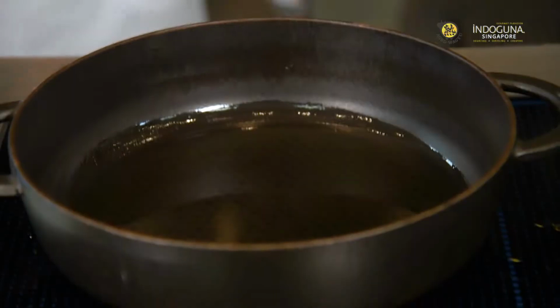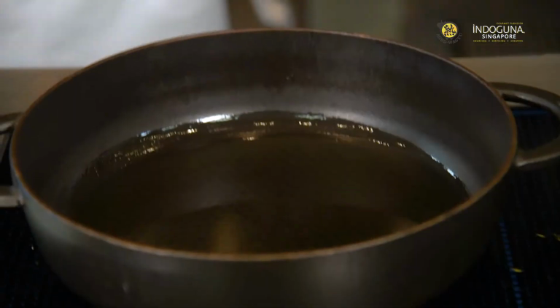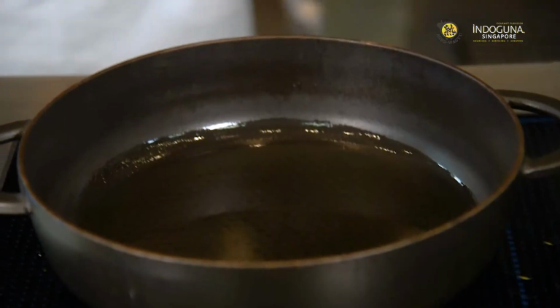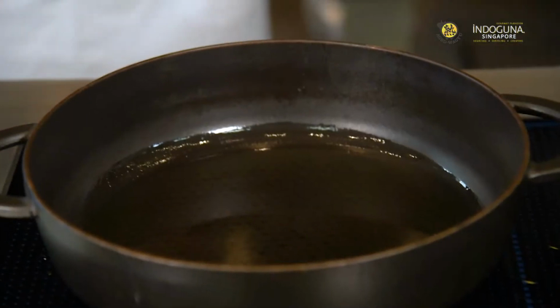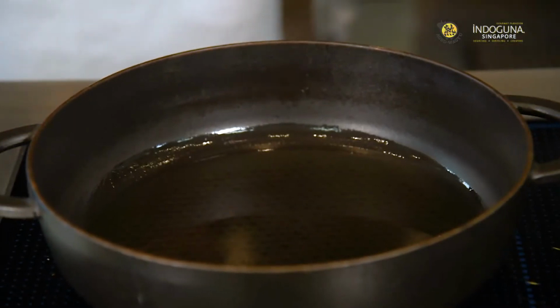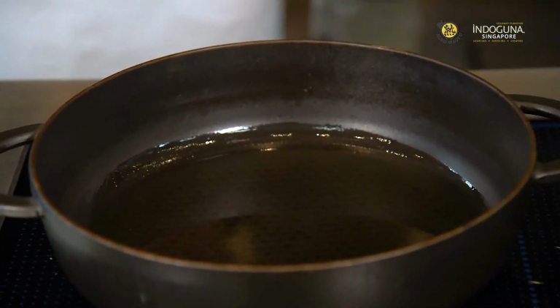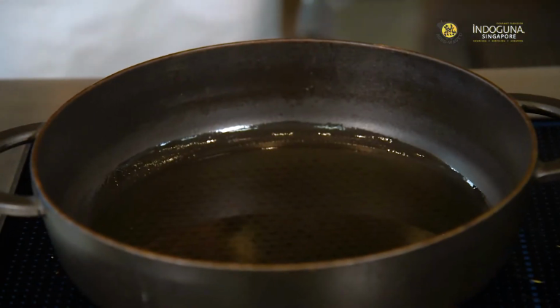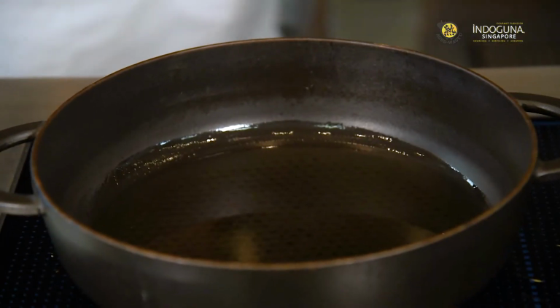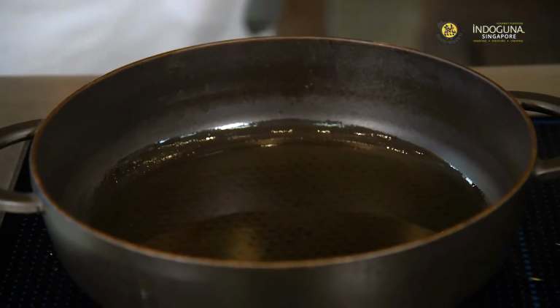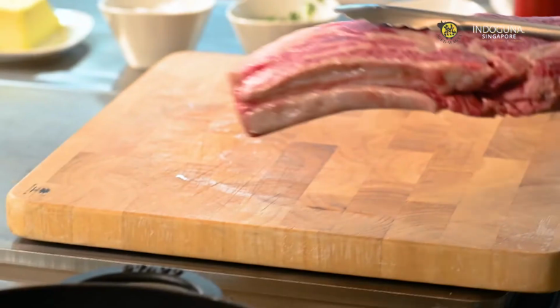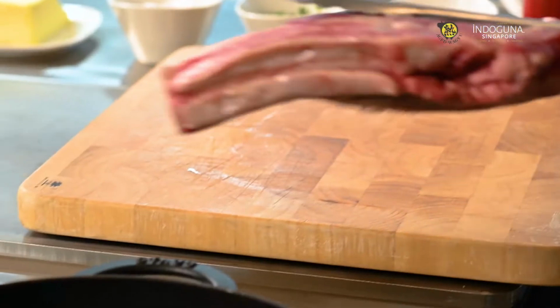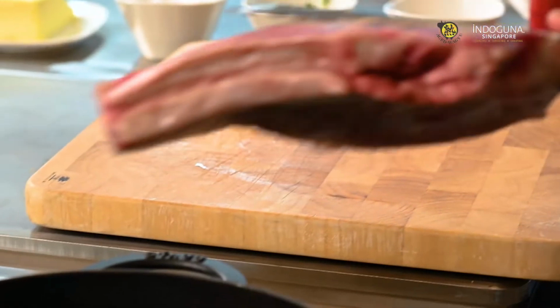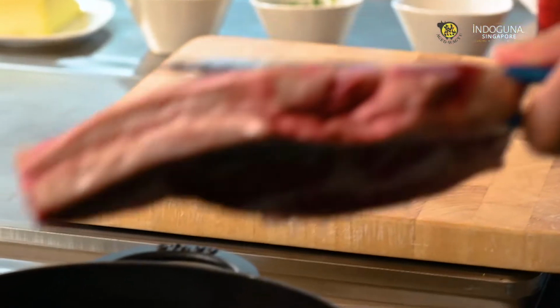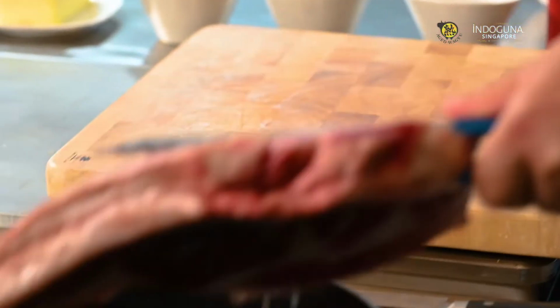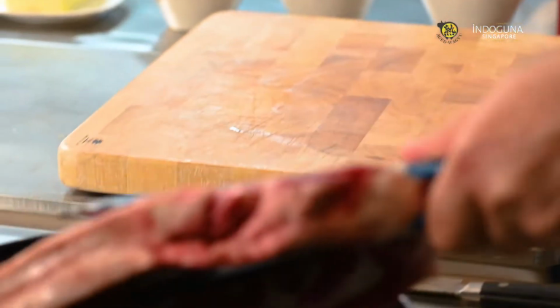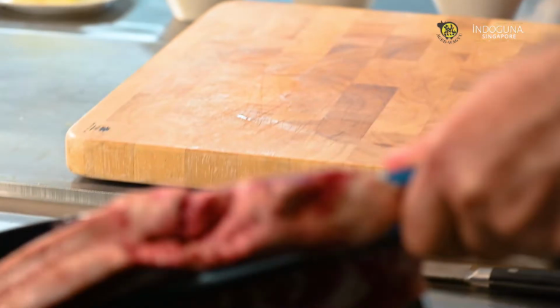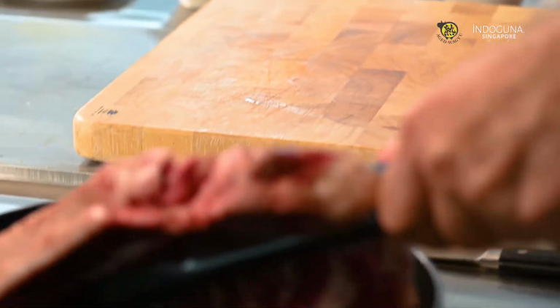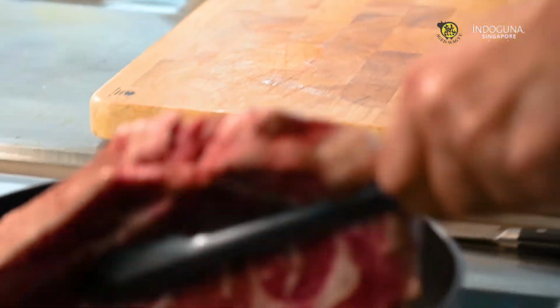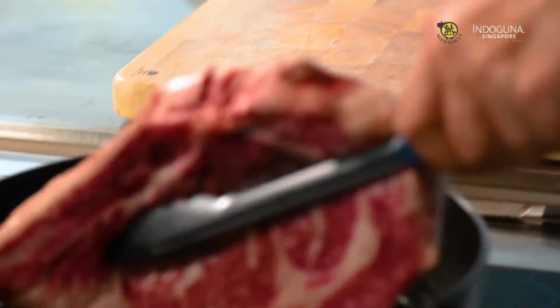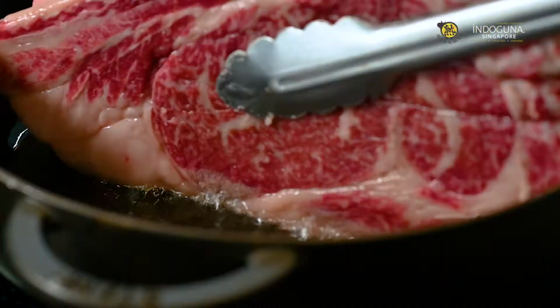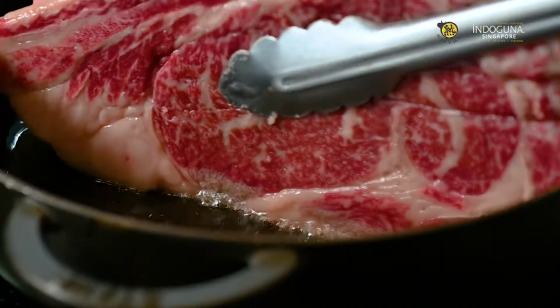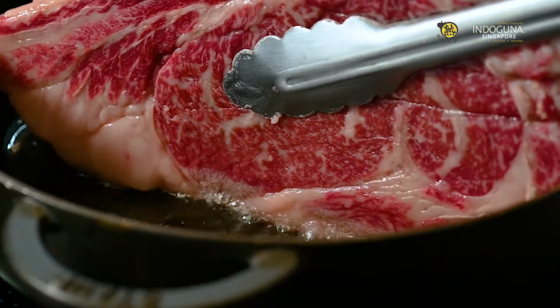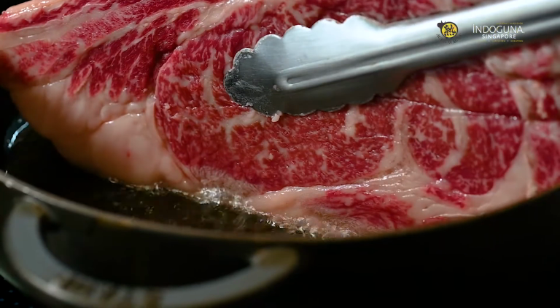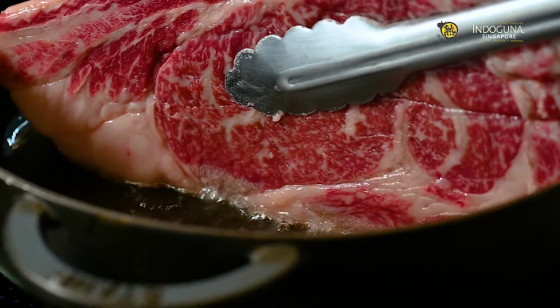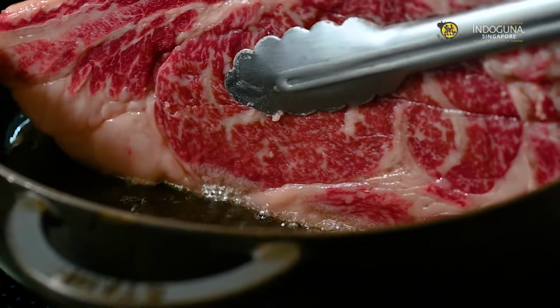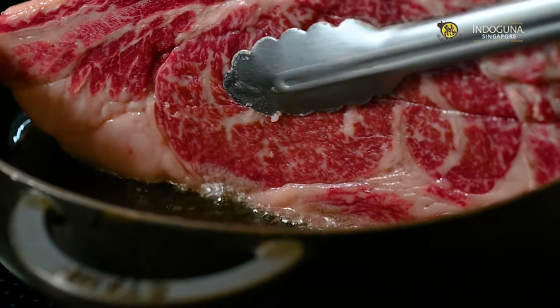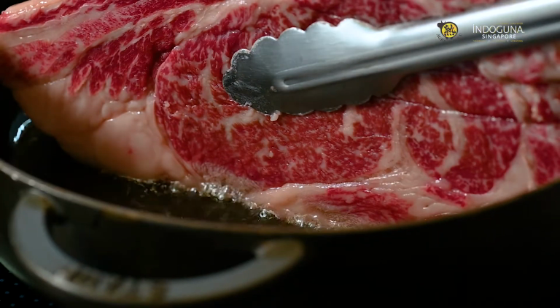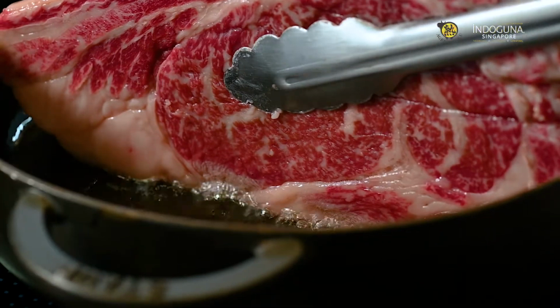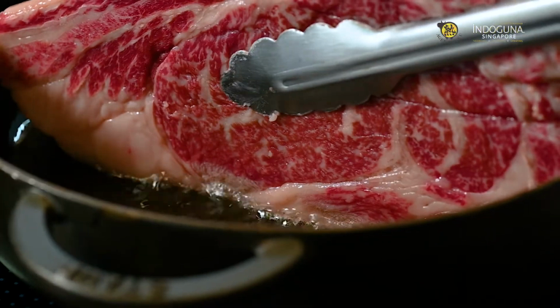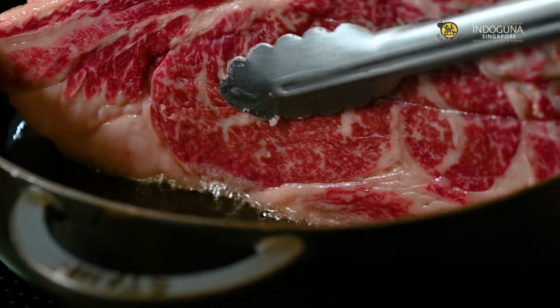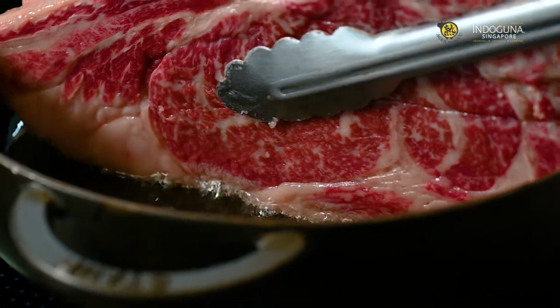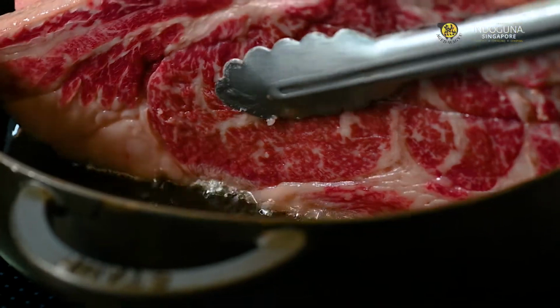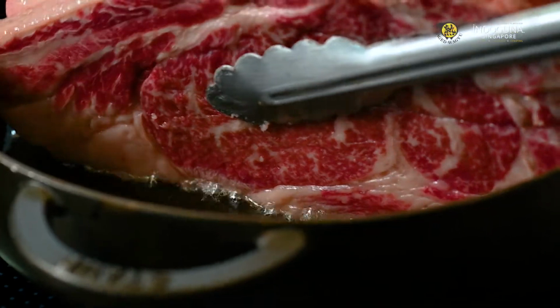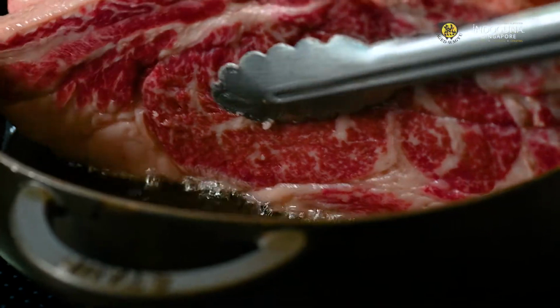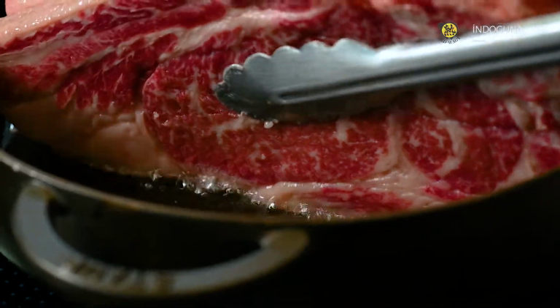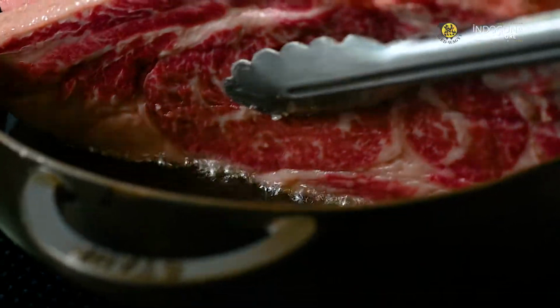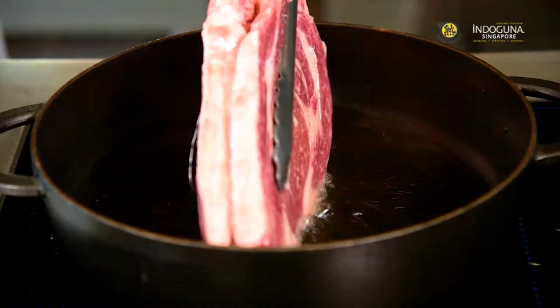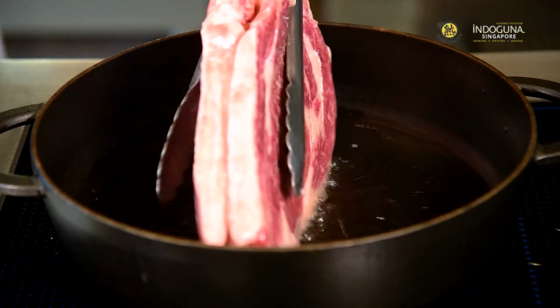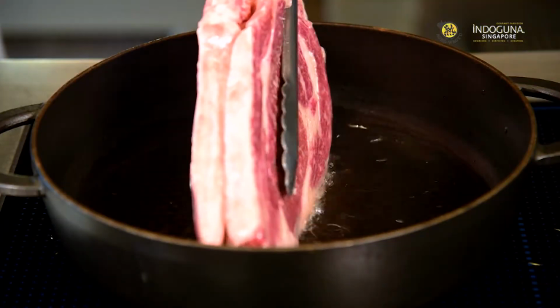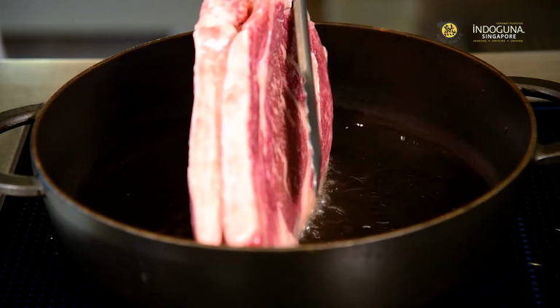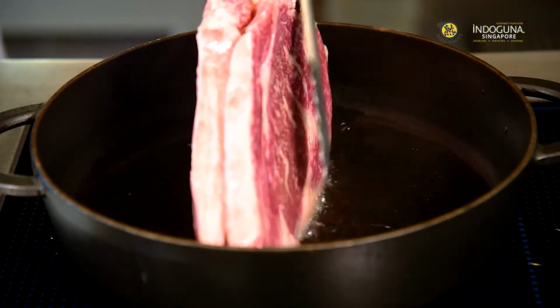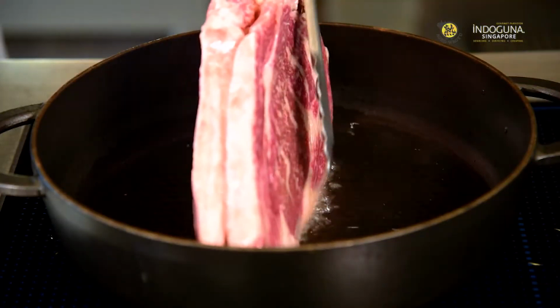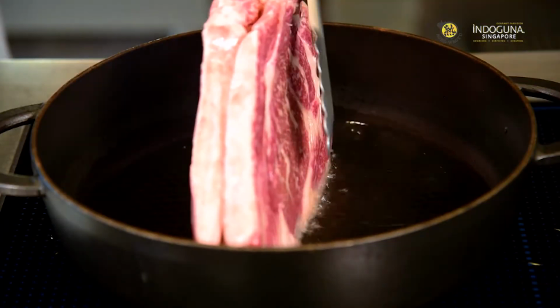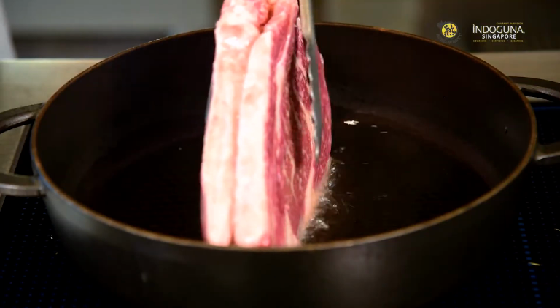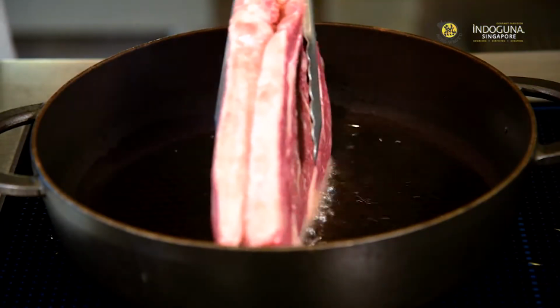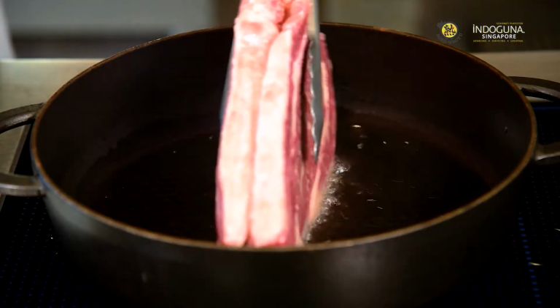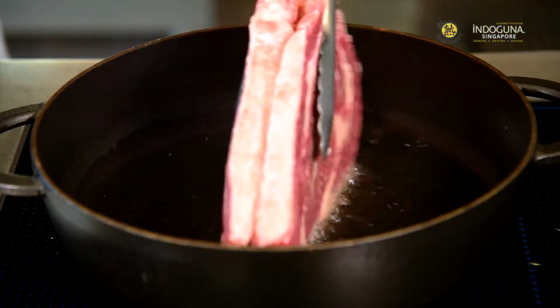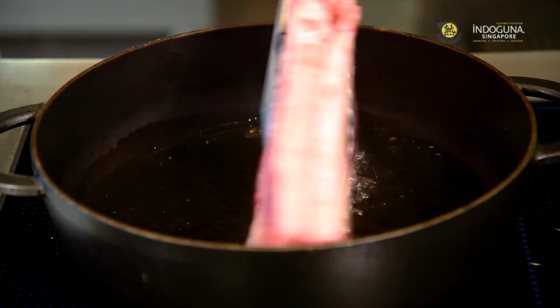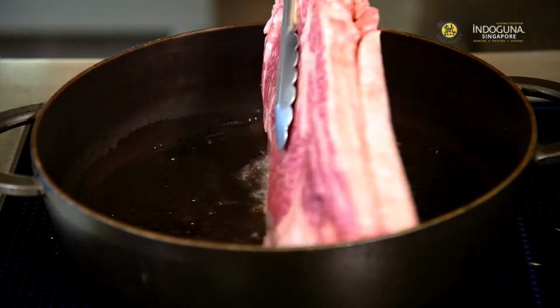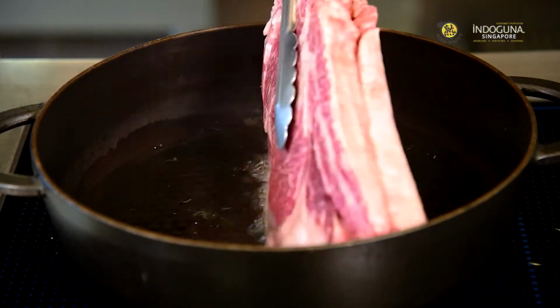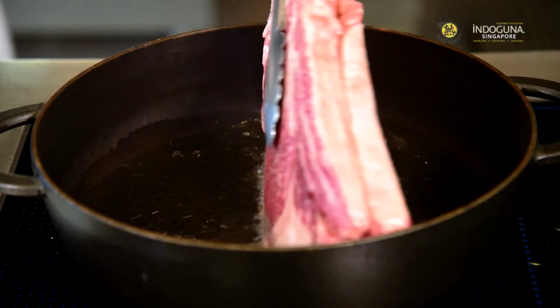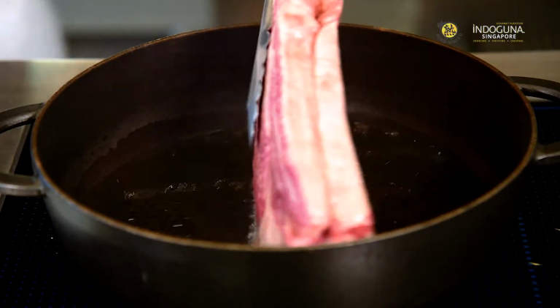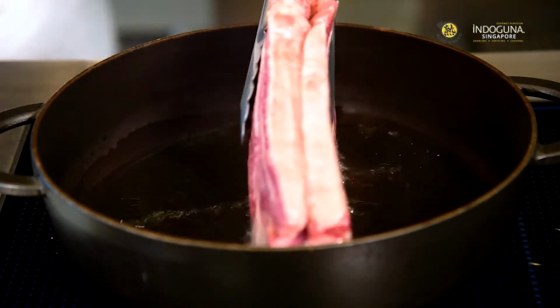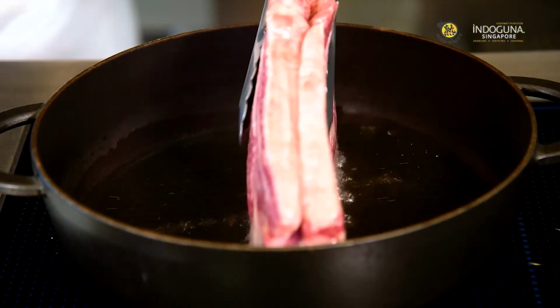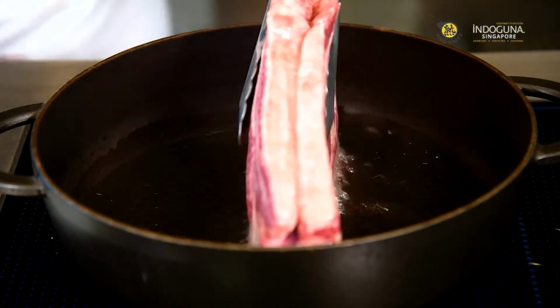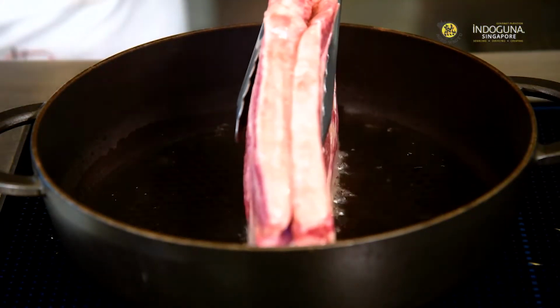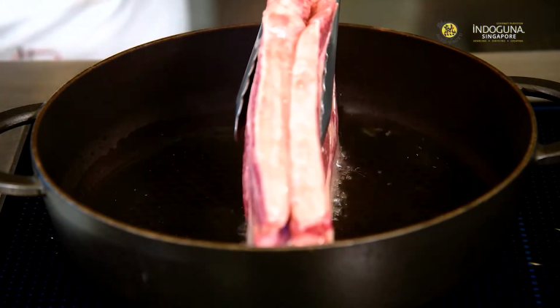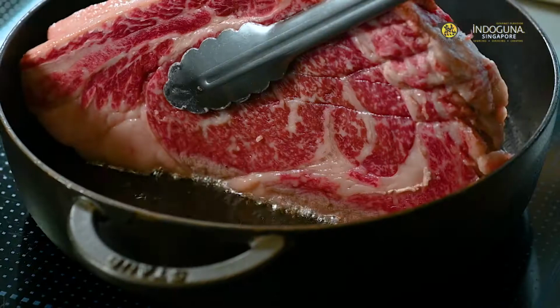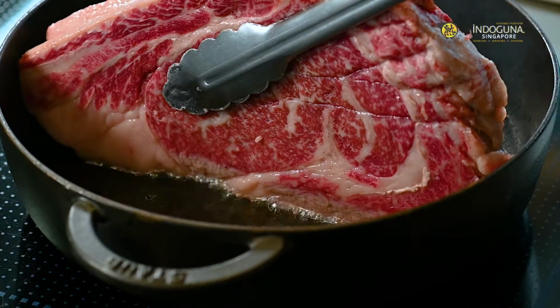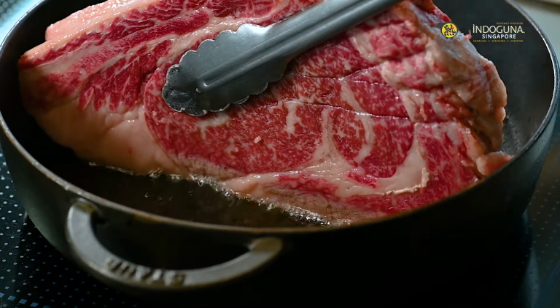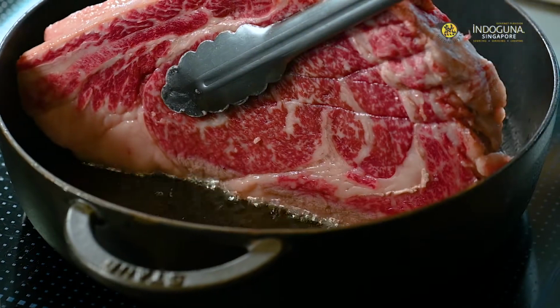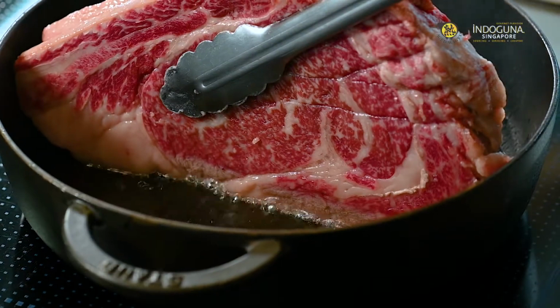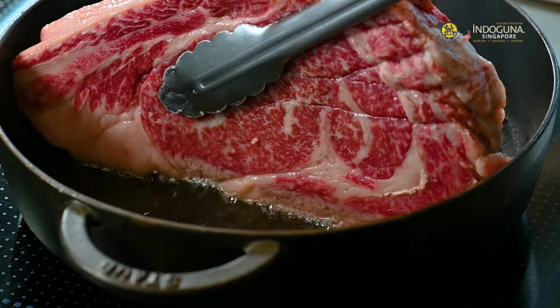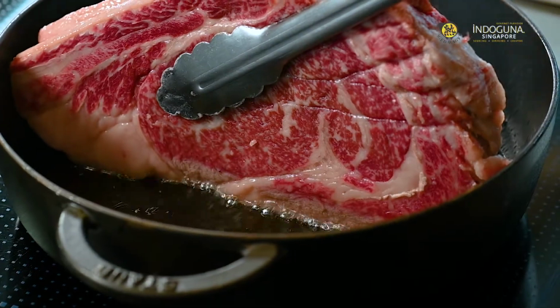So to cook this beautiful piece of ribeye, you need to put a coloration first in the pan with olive oil.